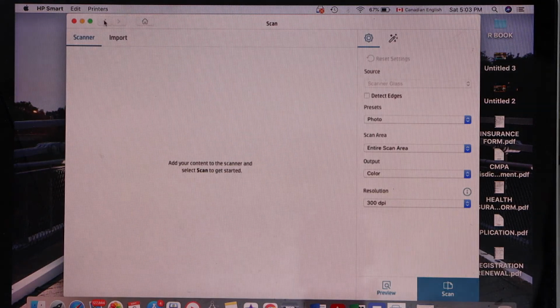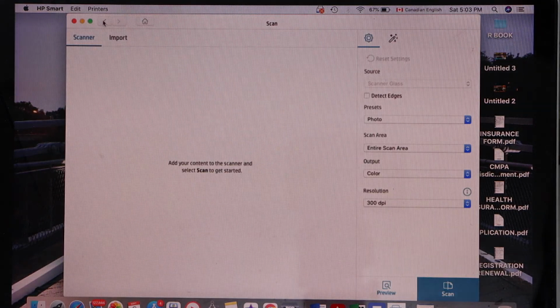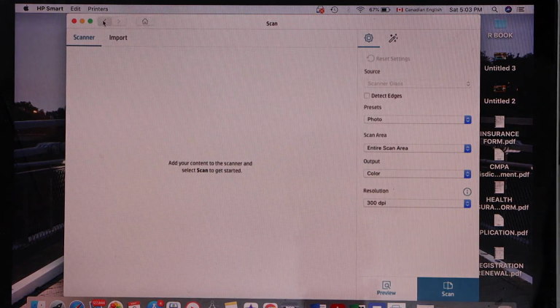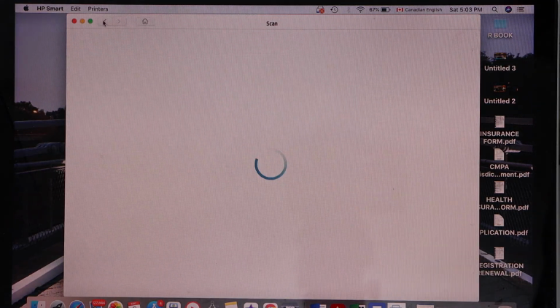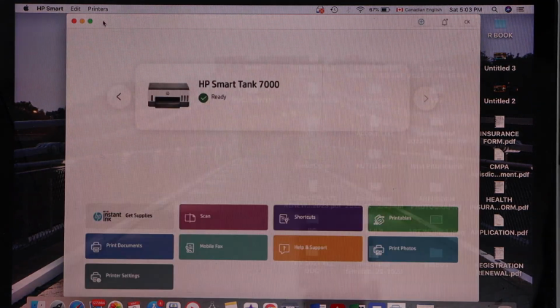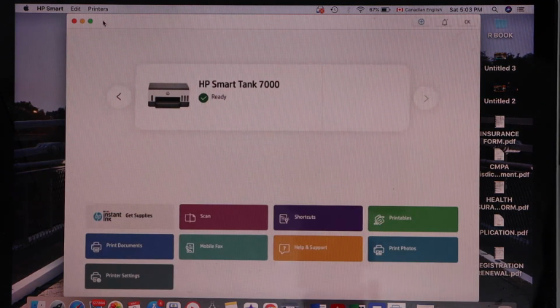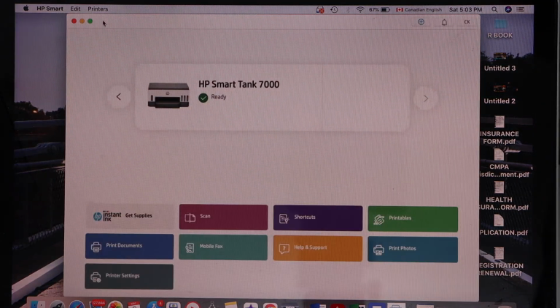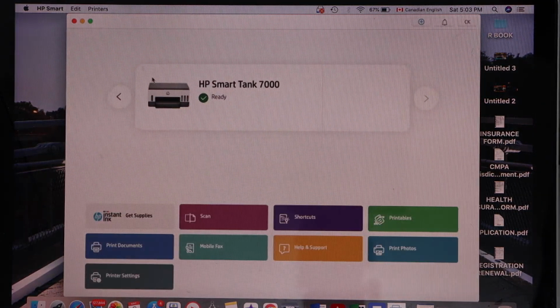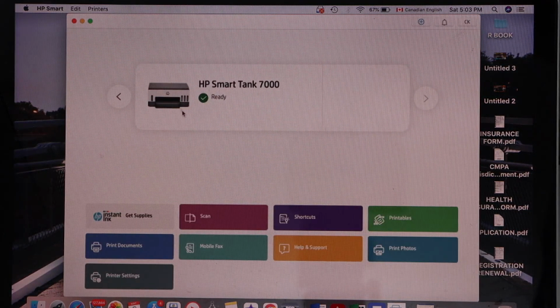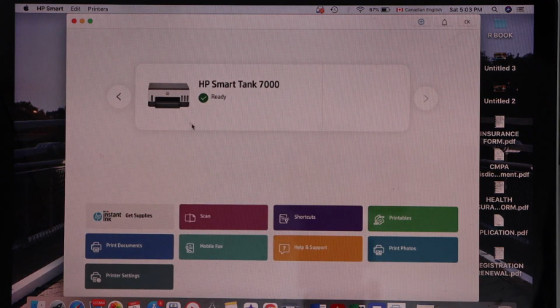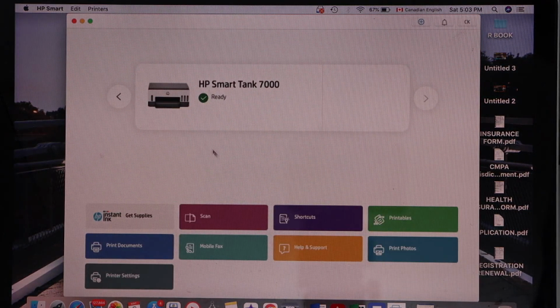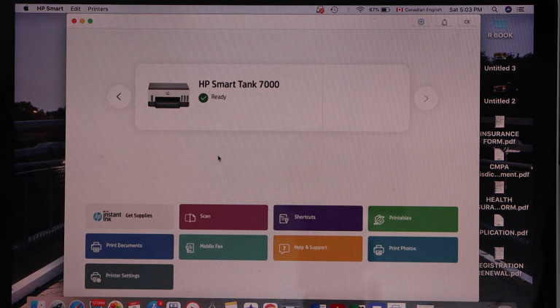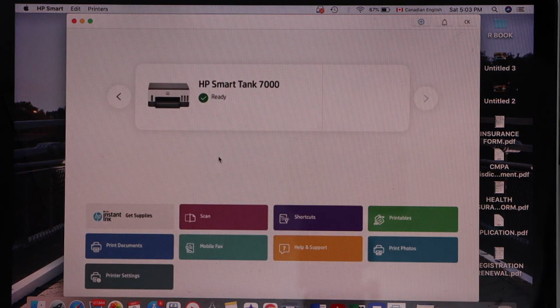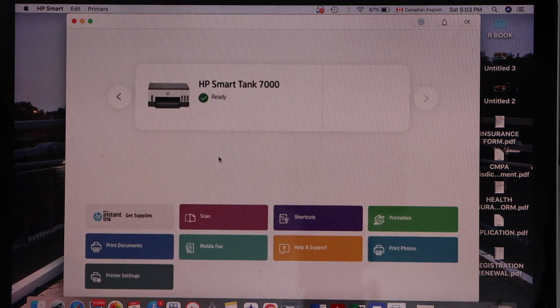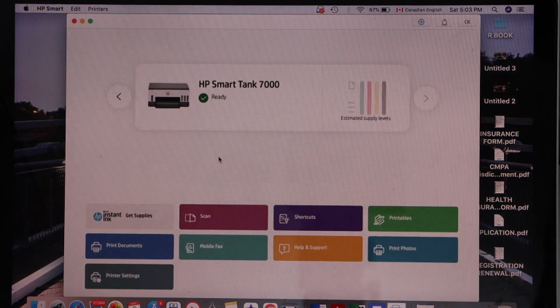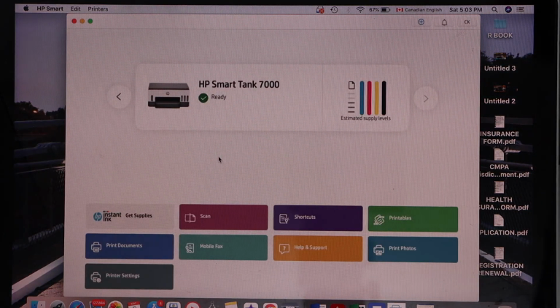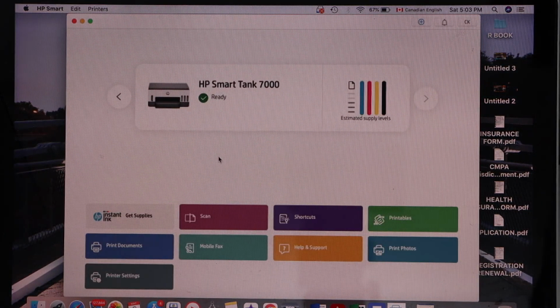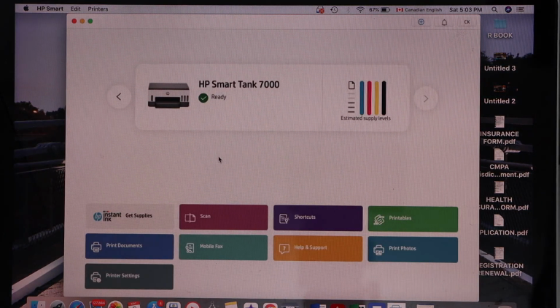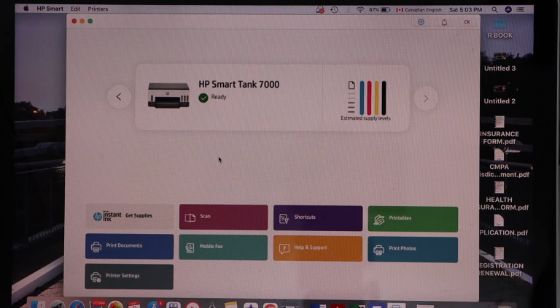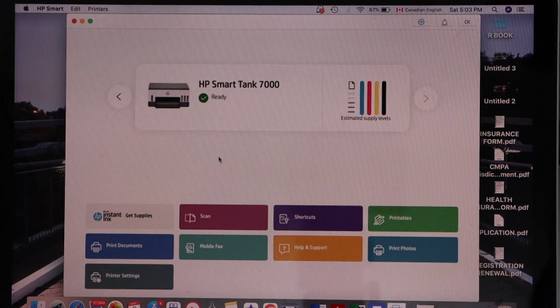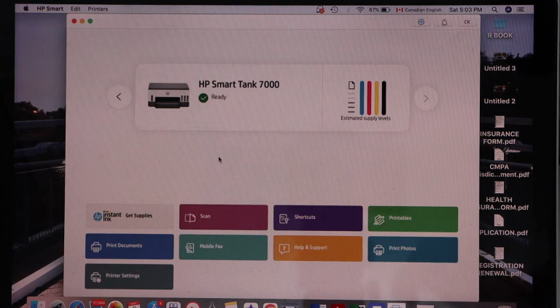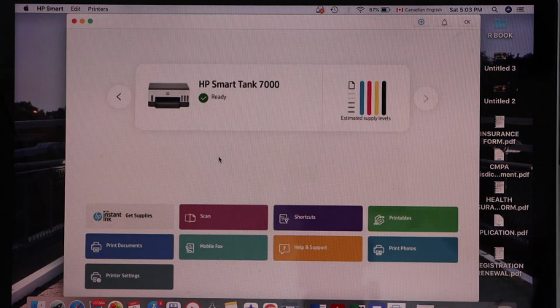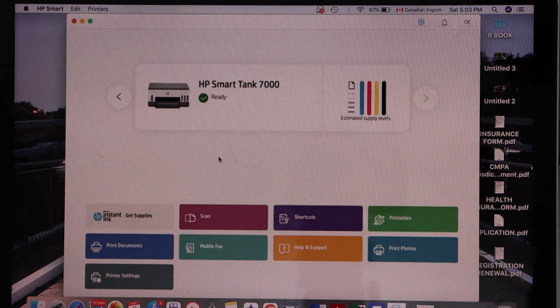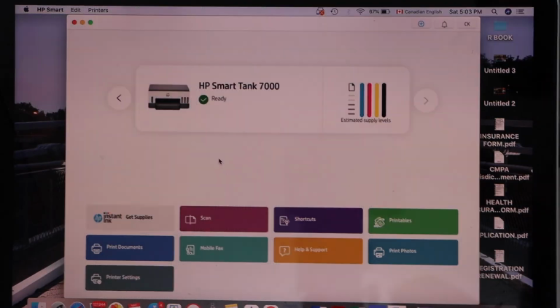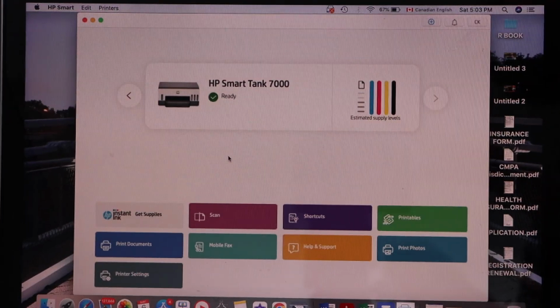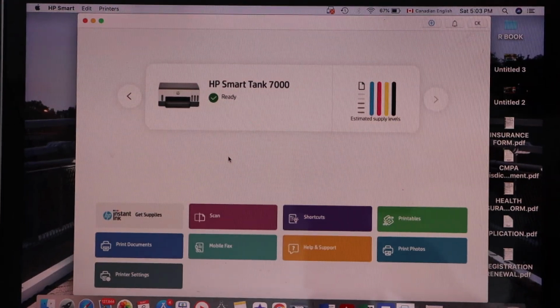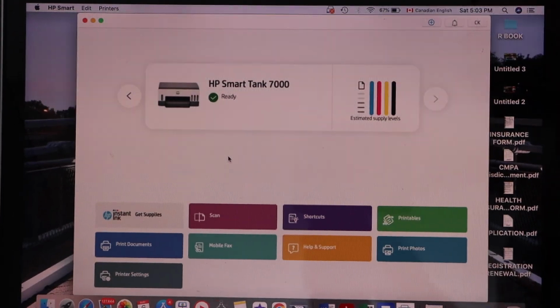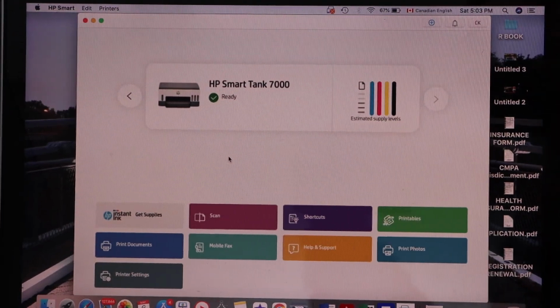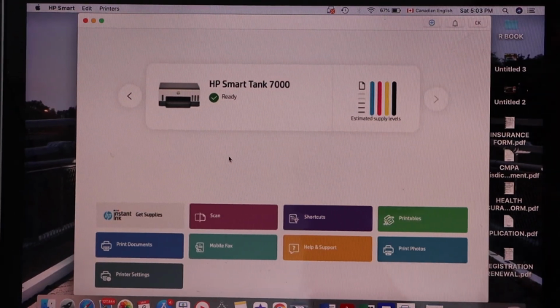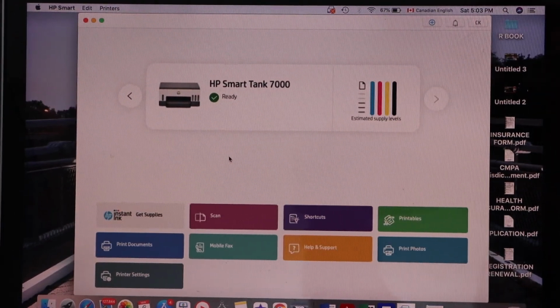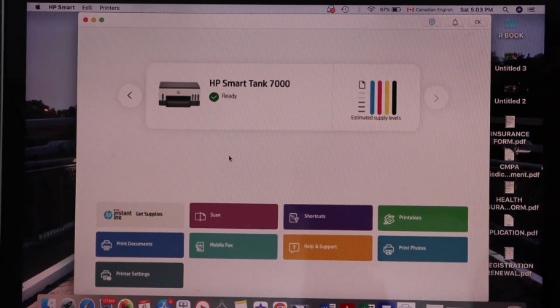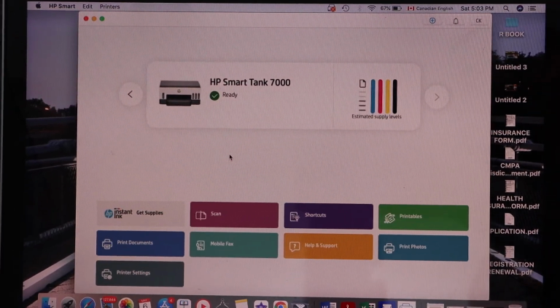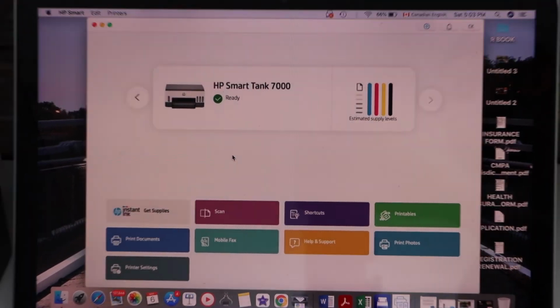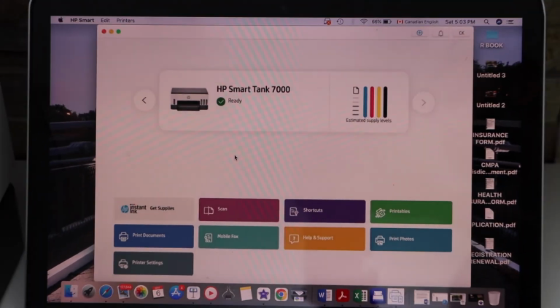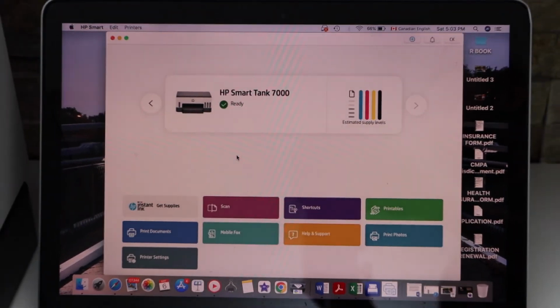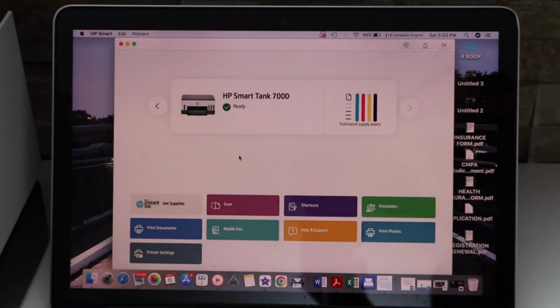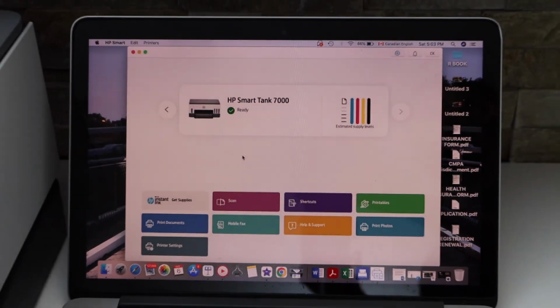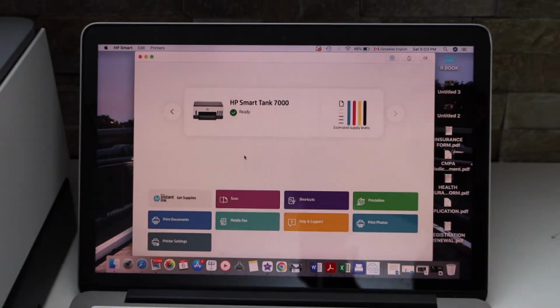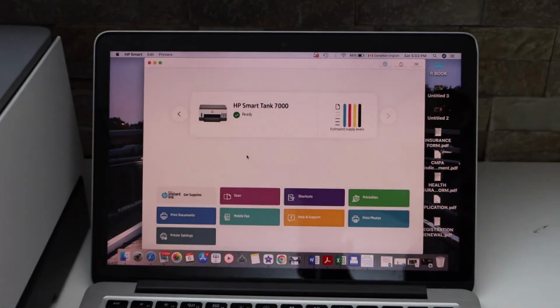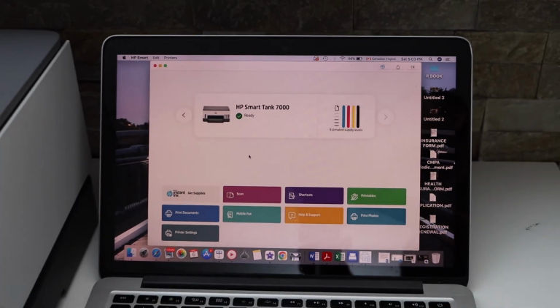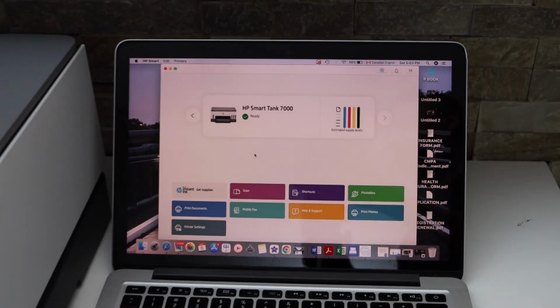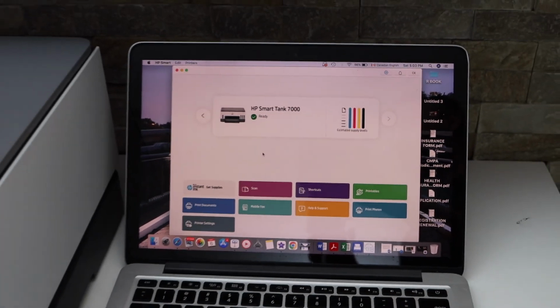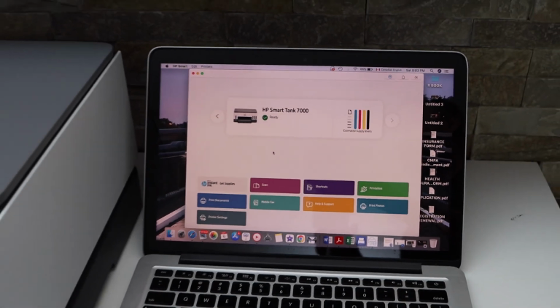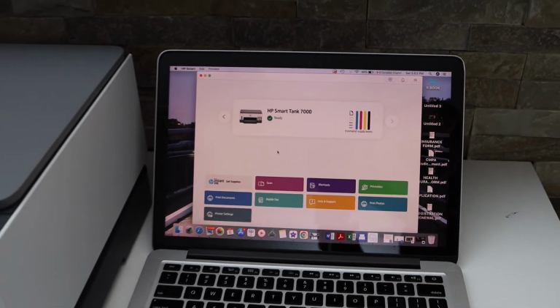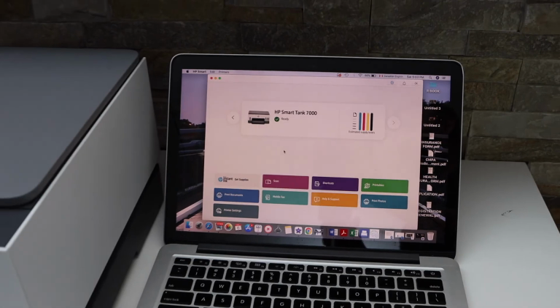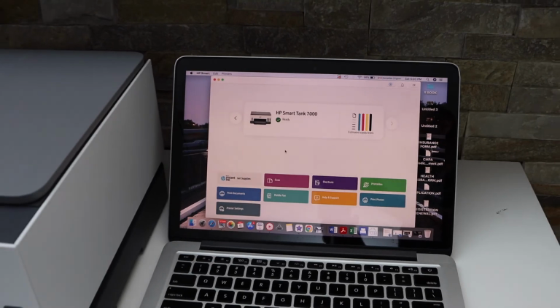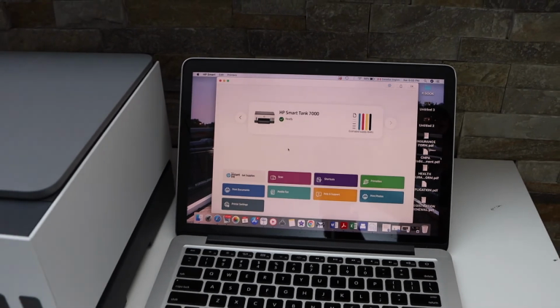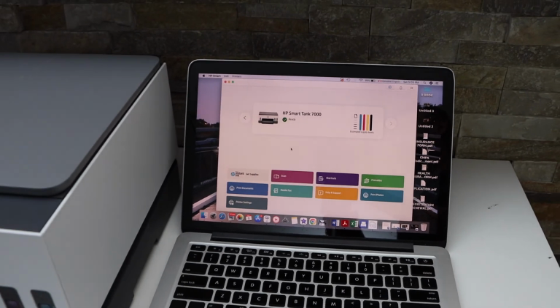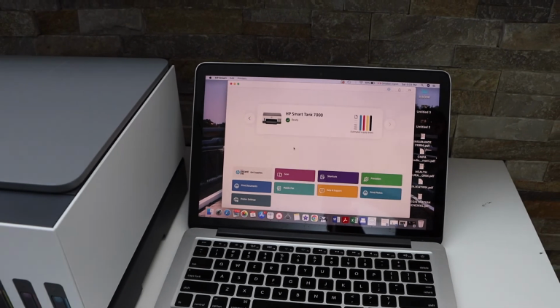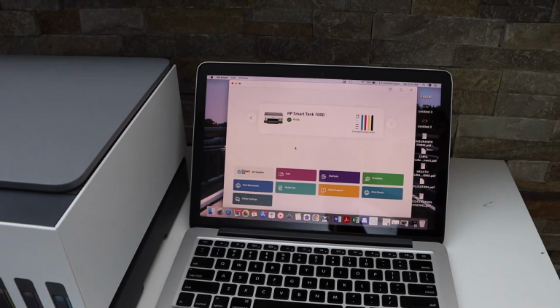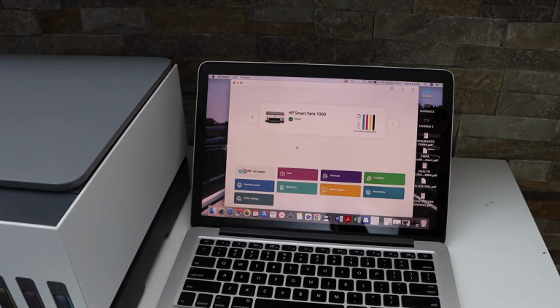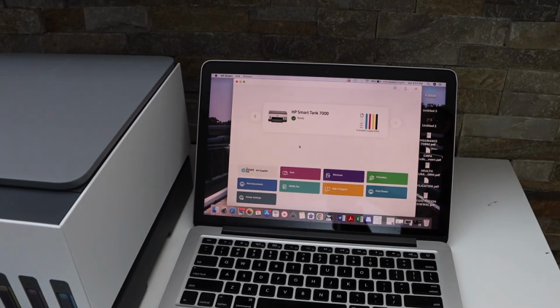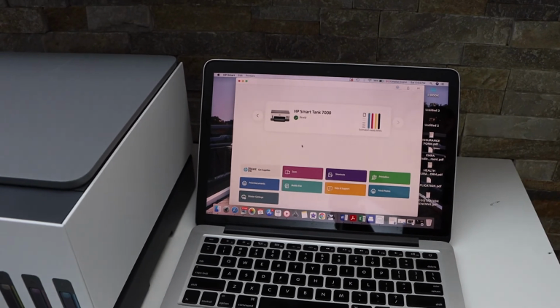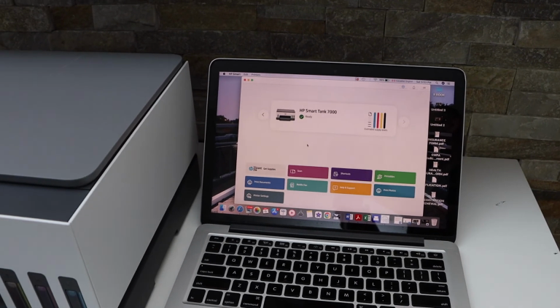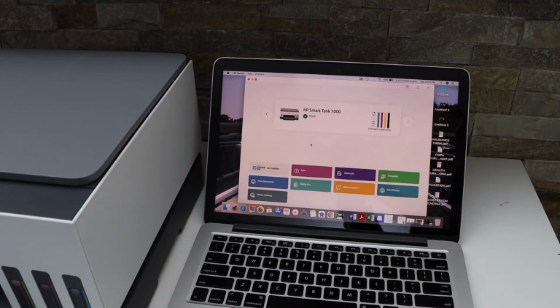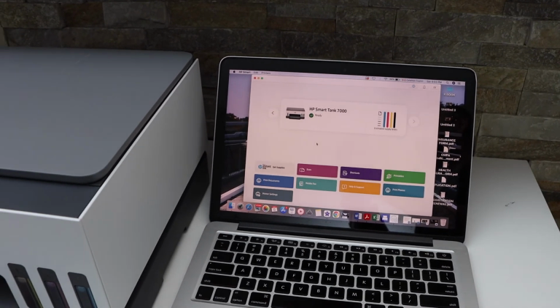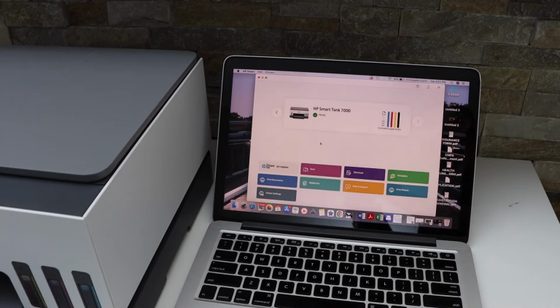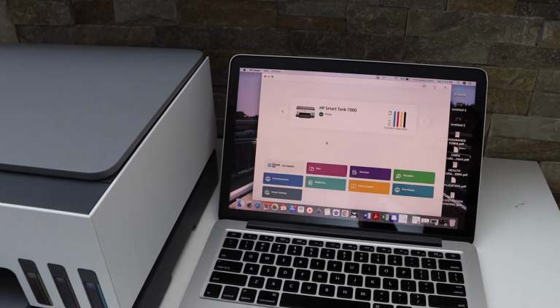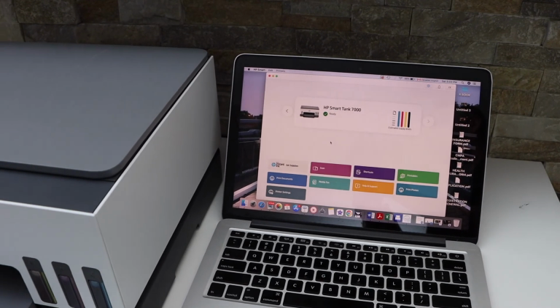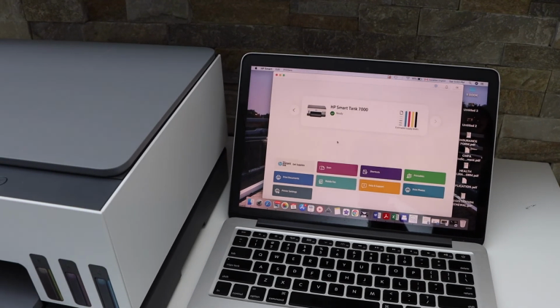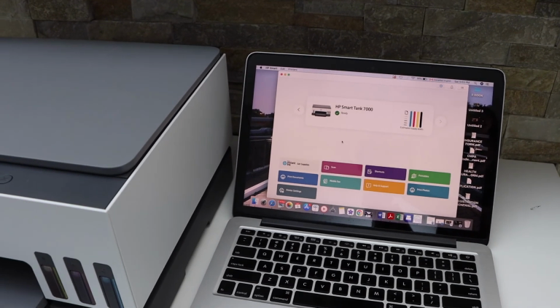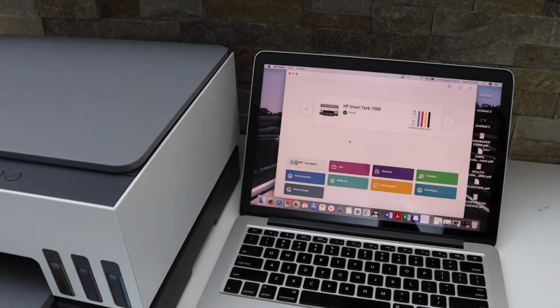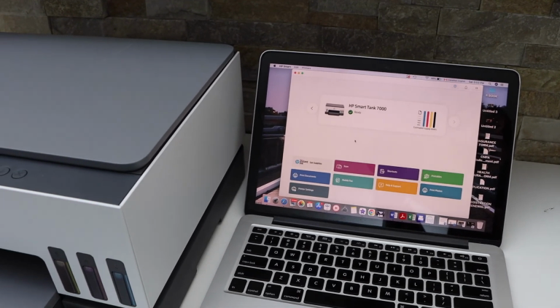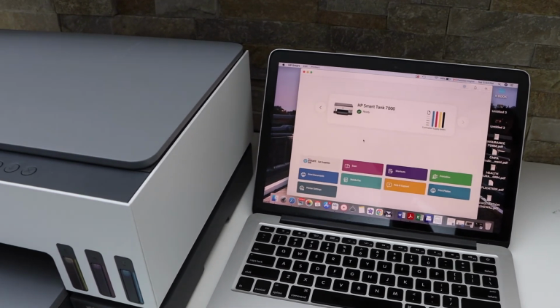So this is how we can do the wireless setup of this printer, and now we can start using it for wireless printing and scanning.